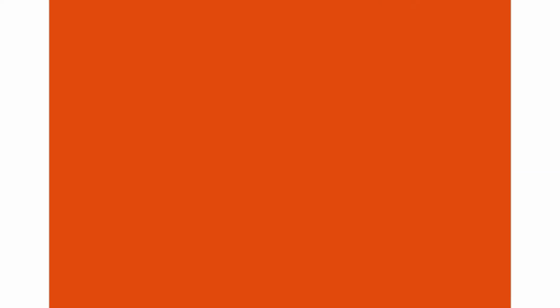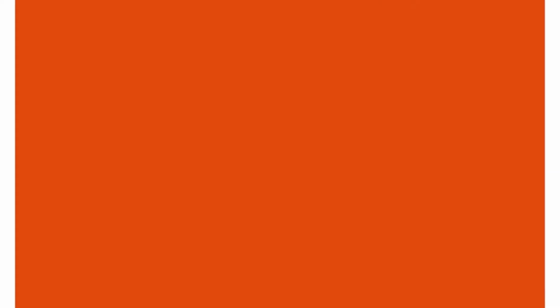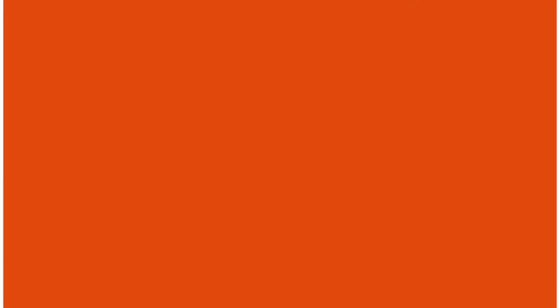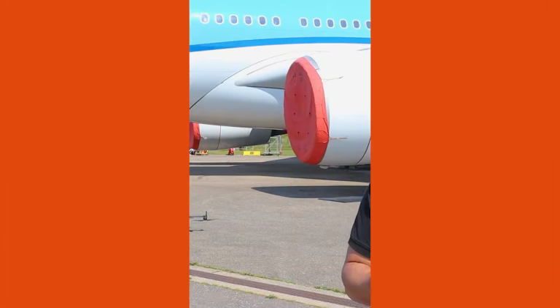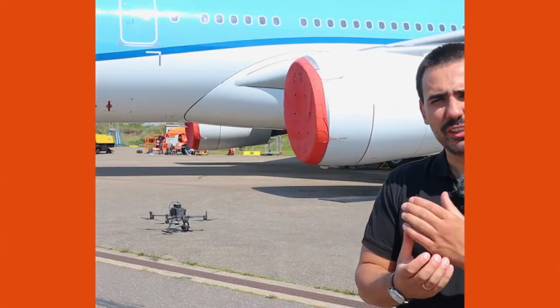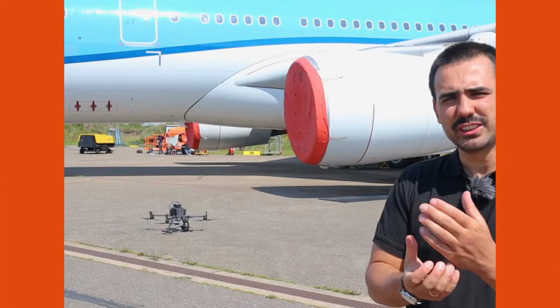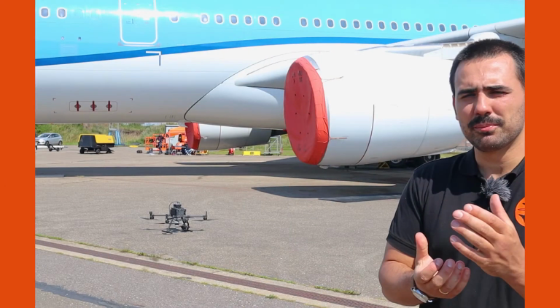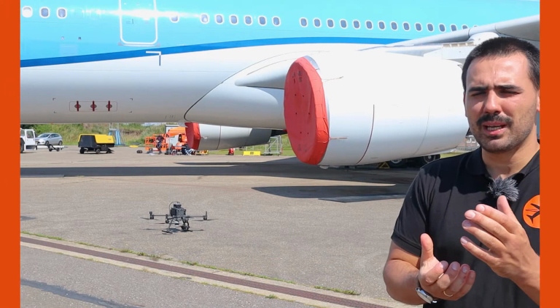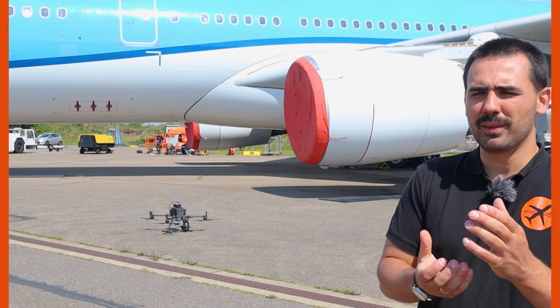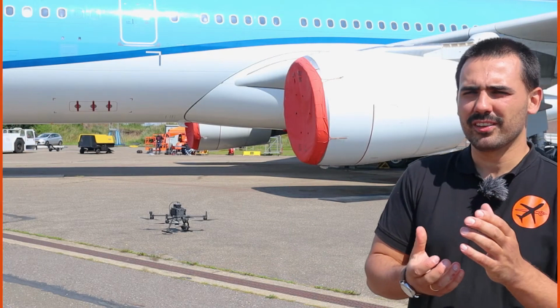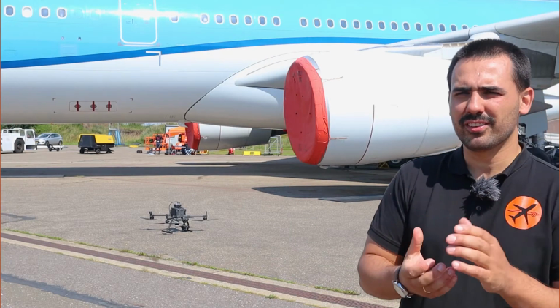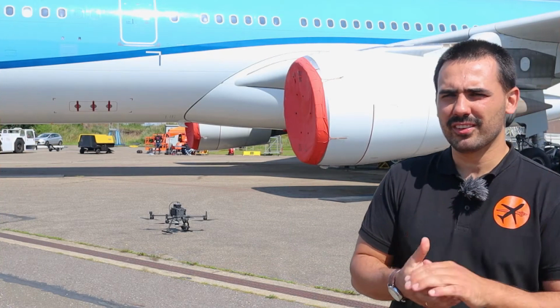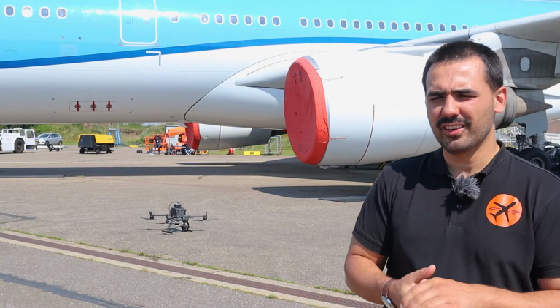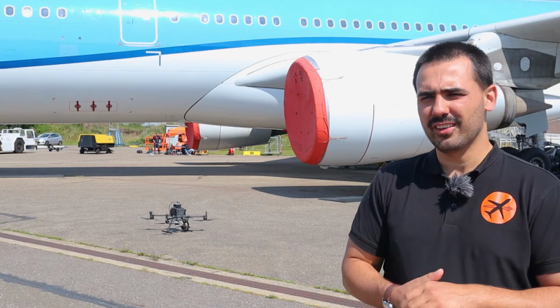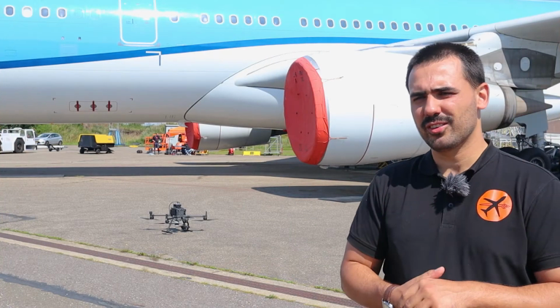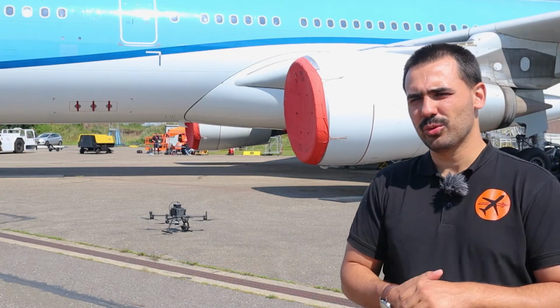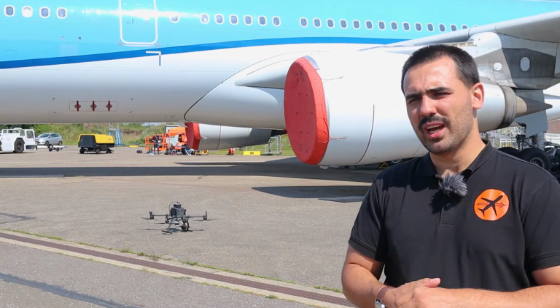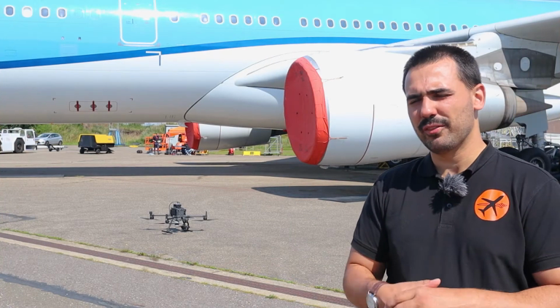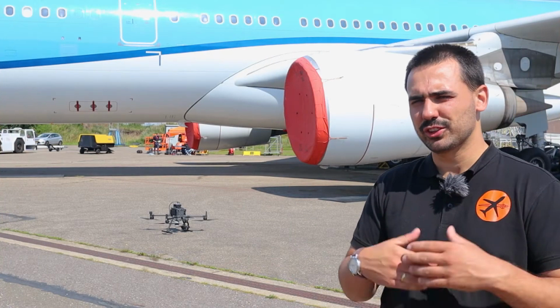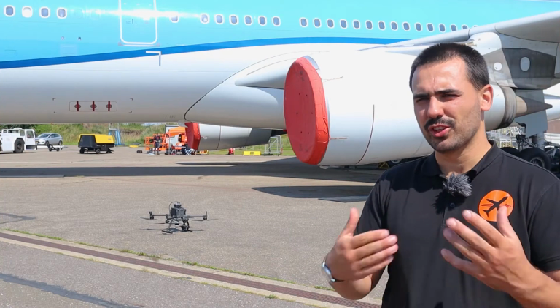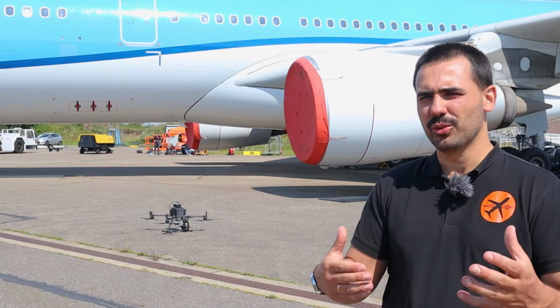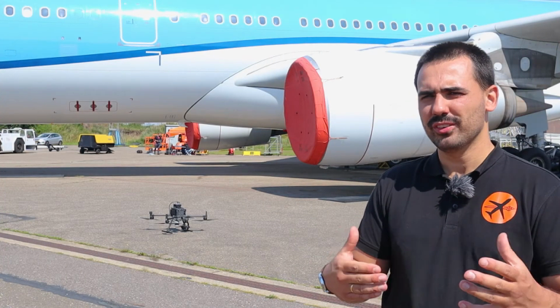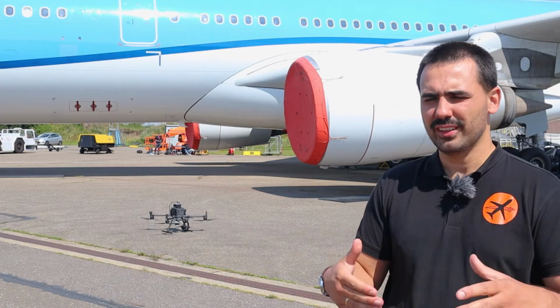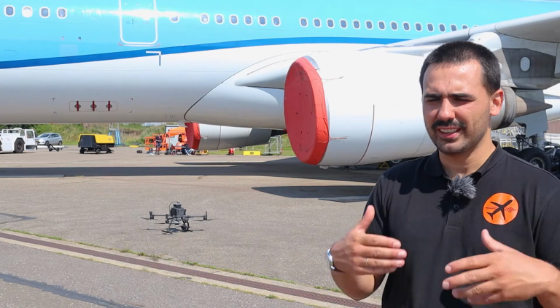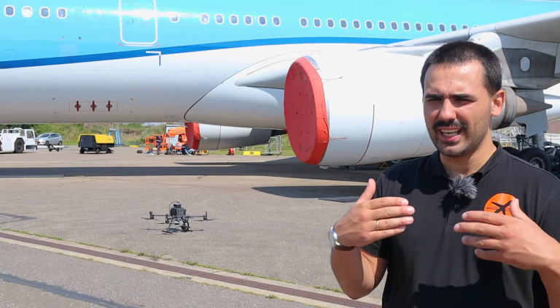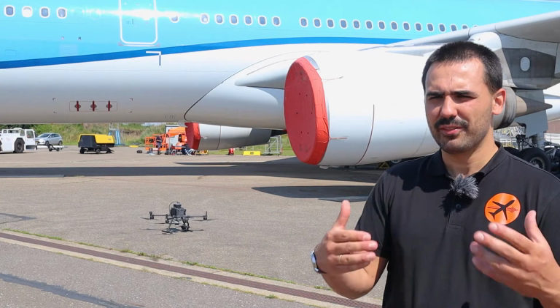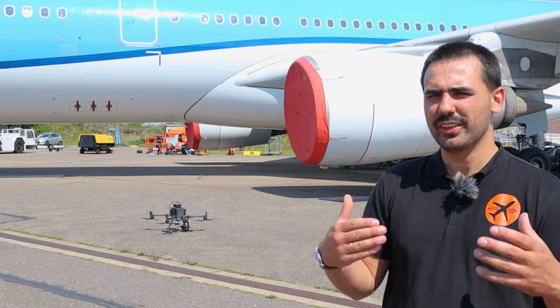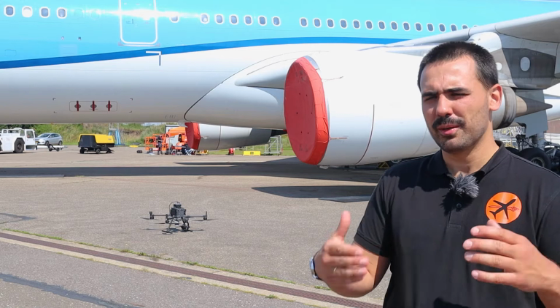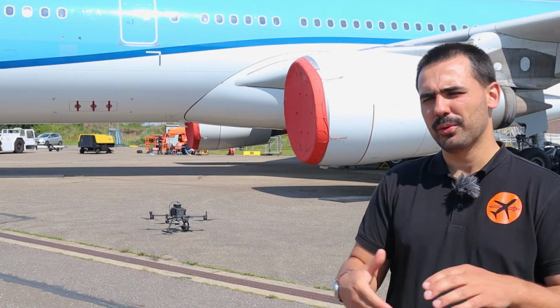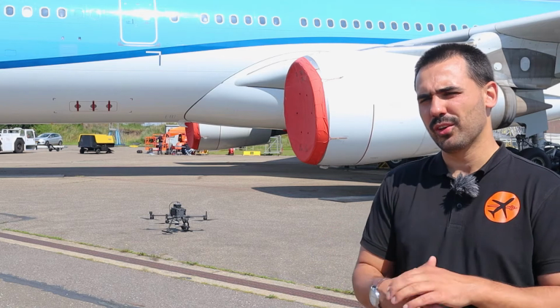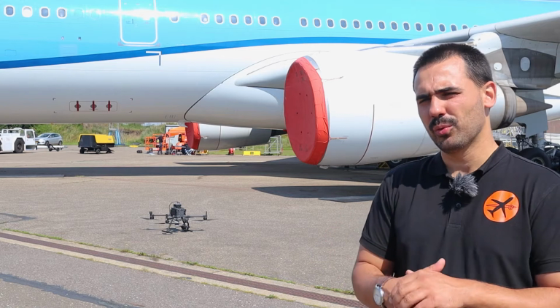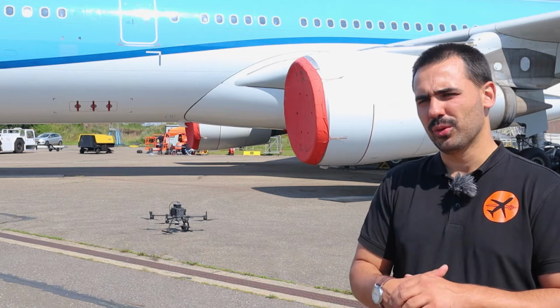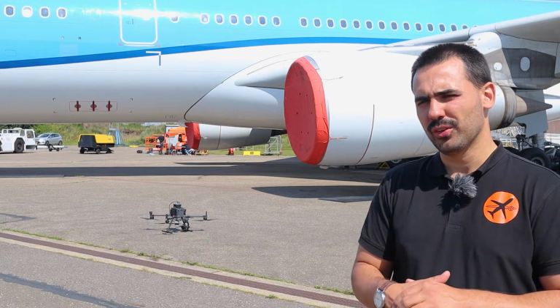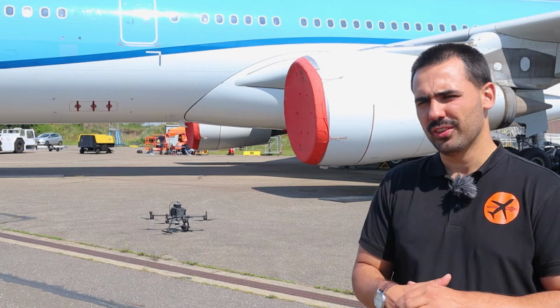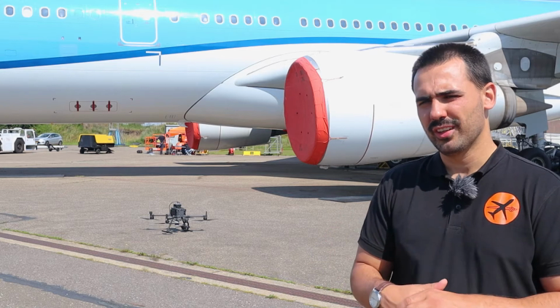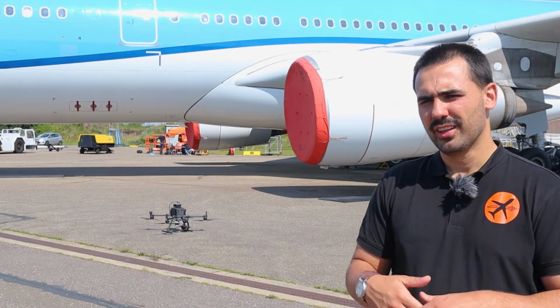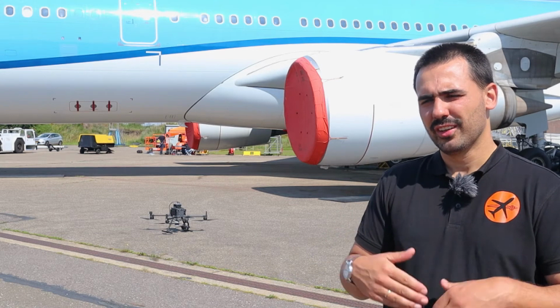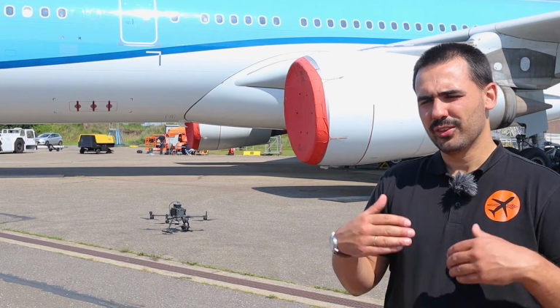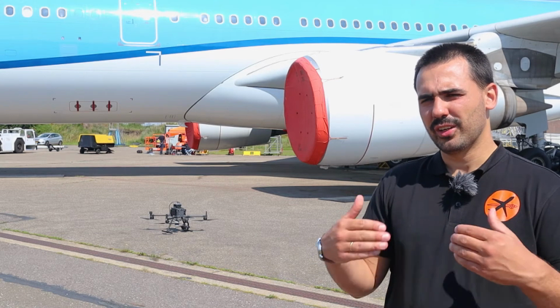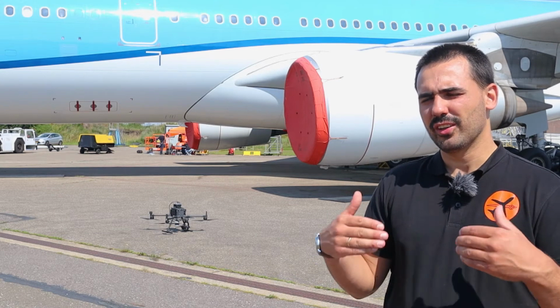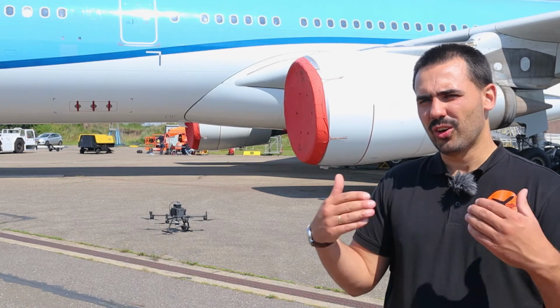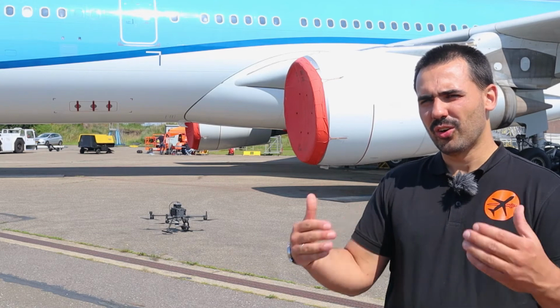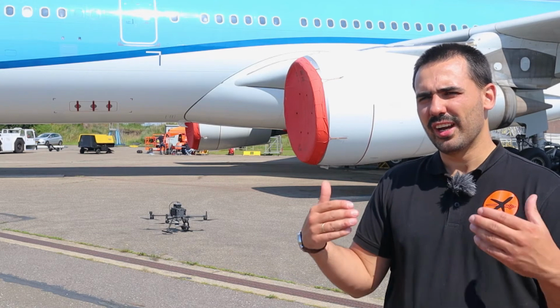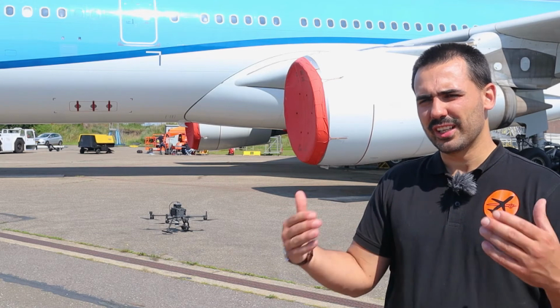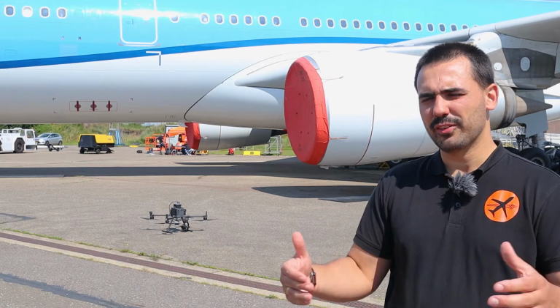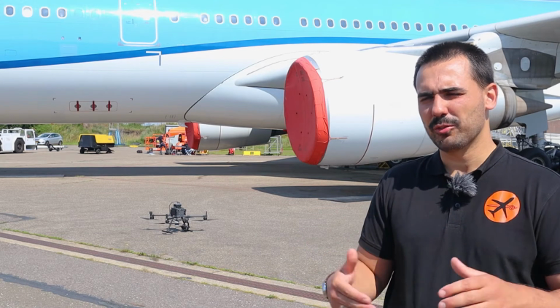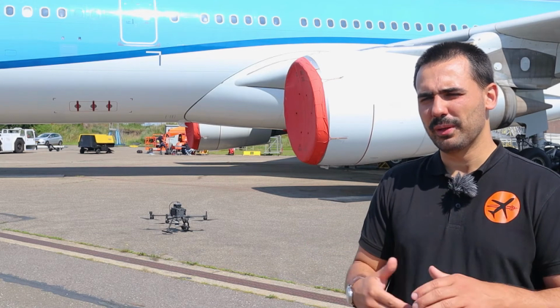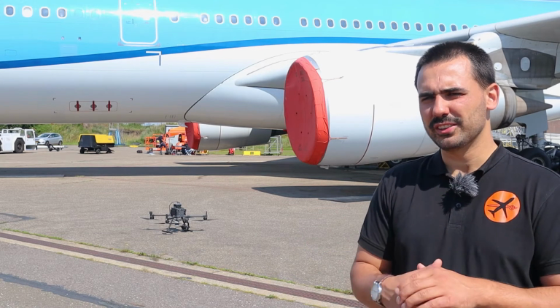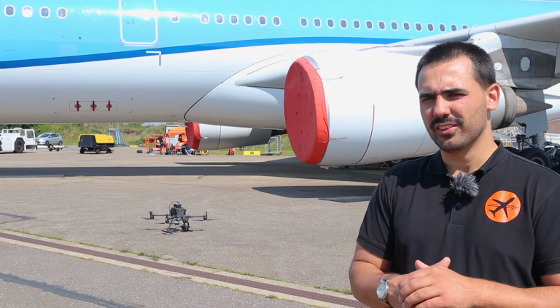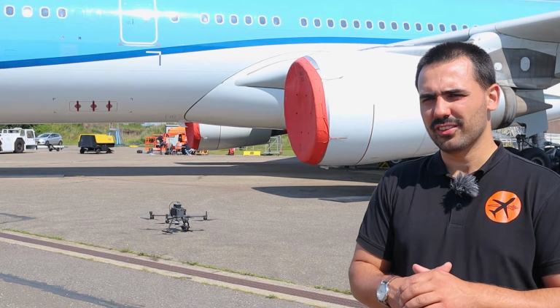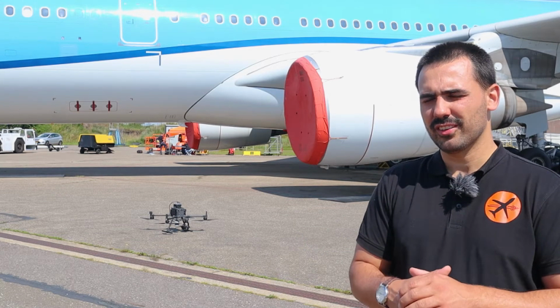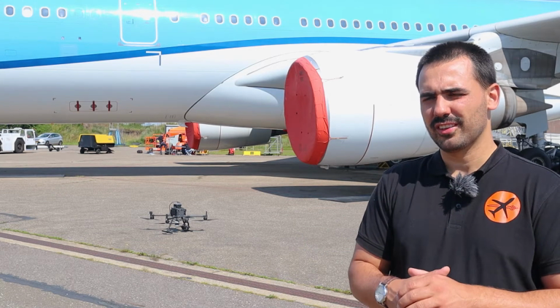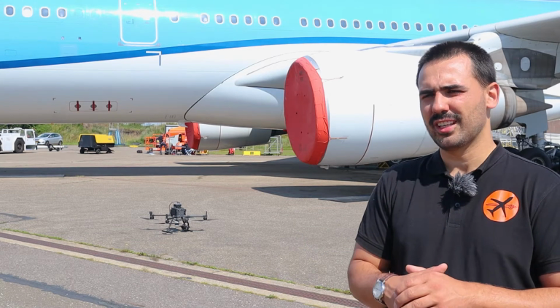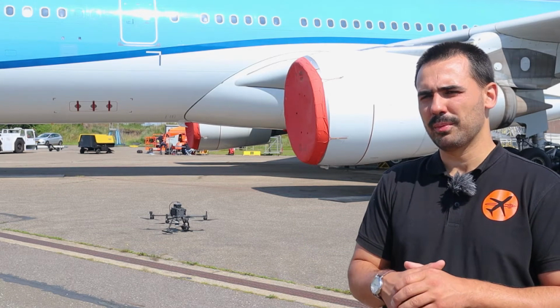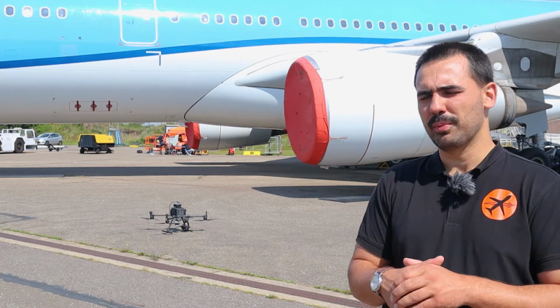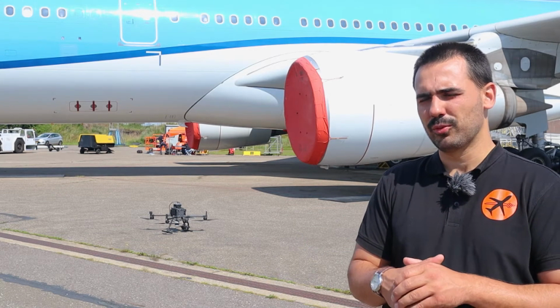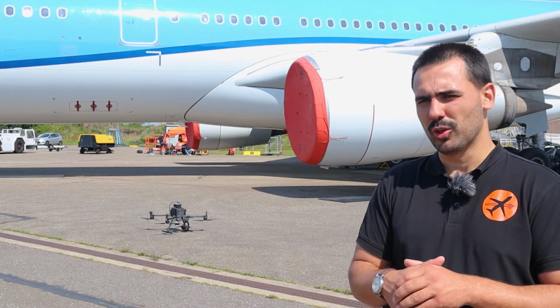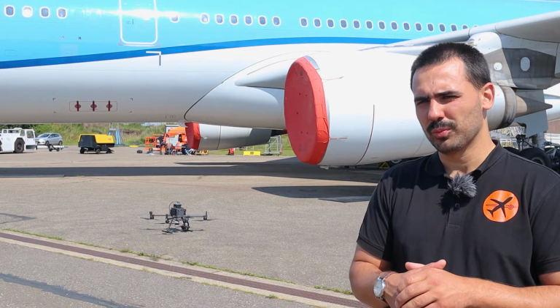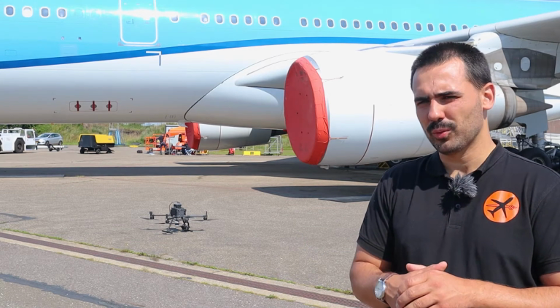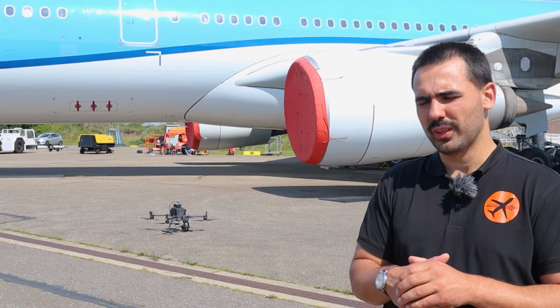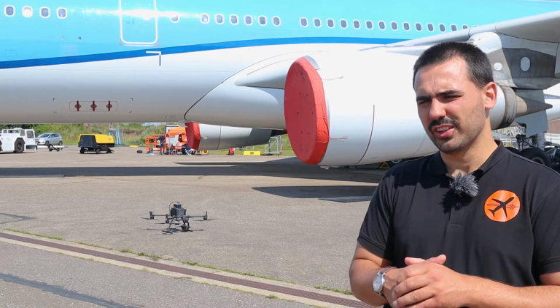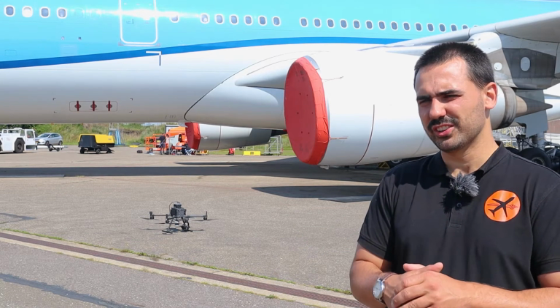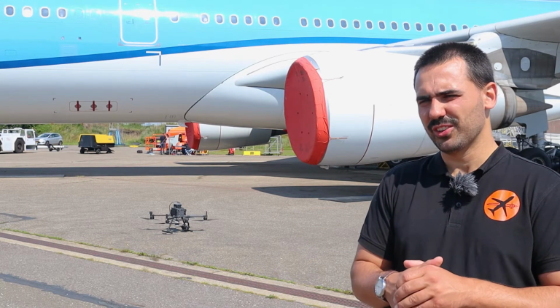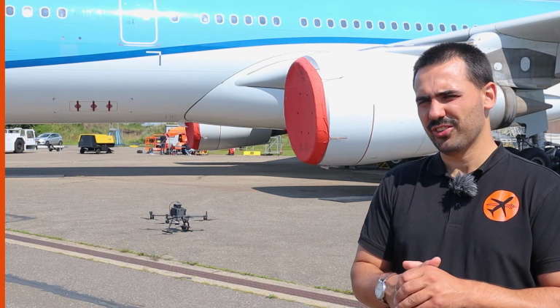Our vision at Mainblades is to have a drone at every airport in the world, so that all aircraft inspections can be performed with our drones.